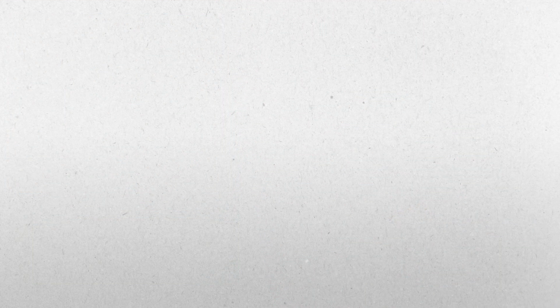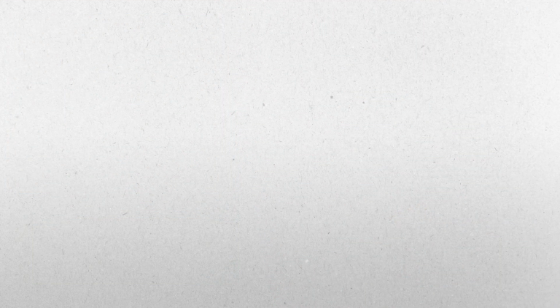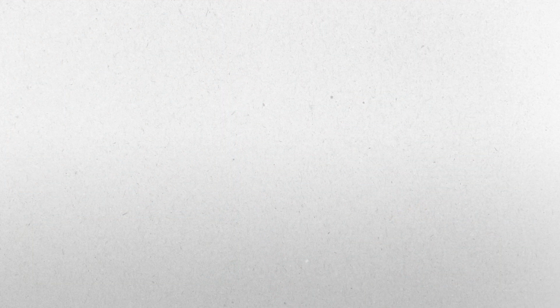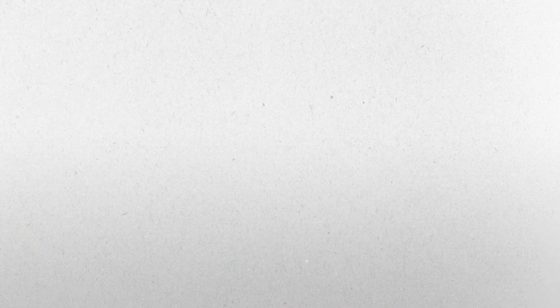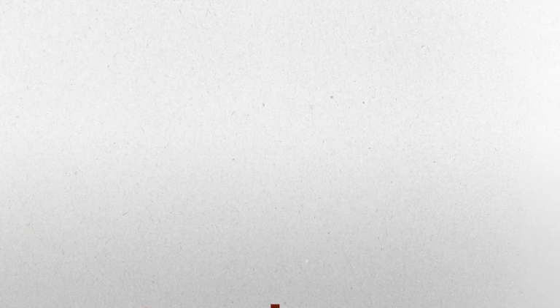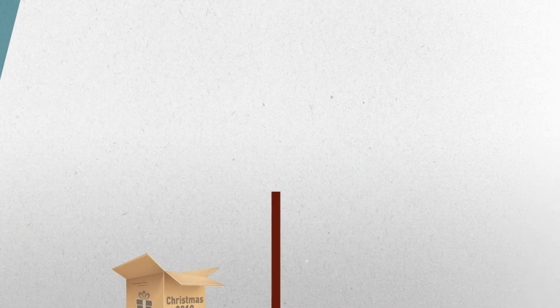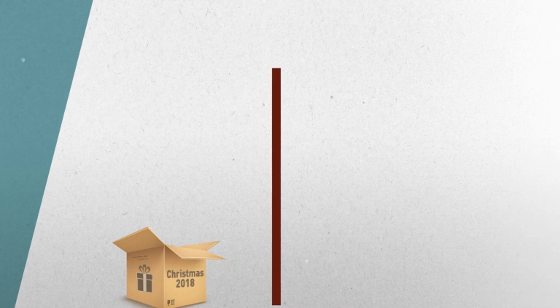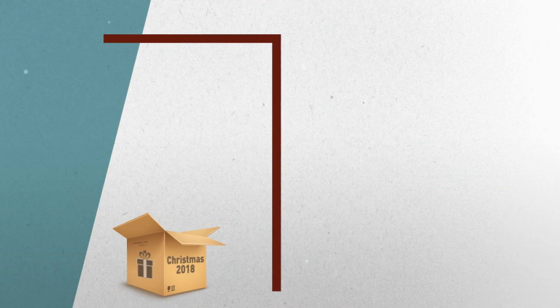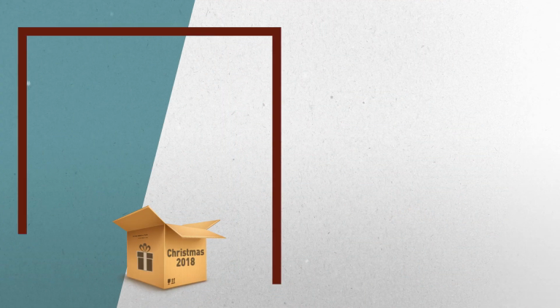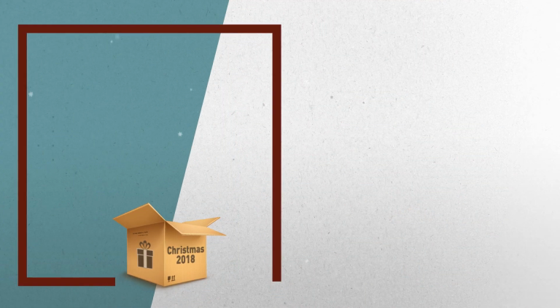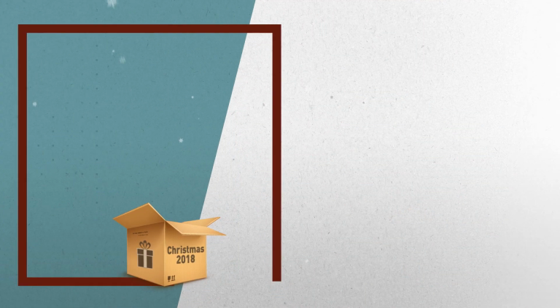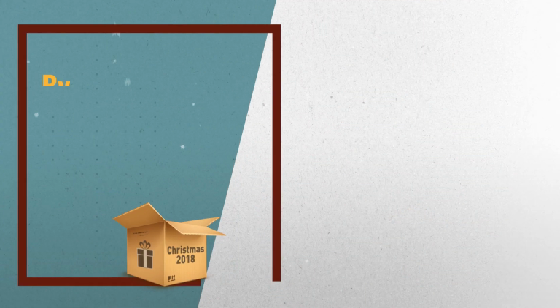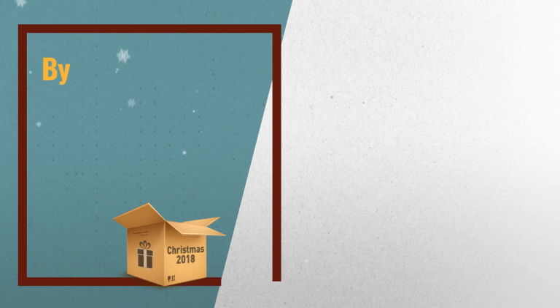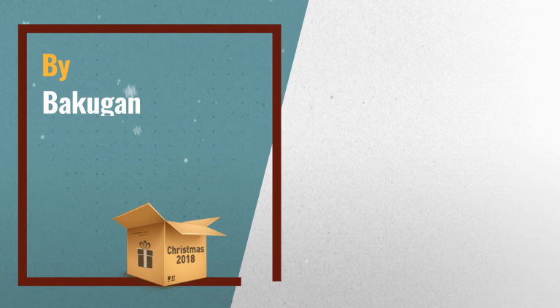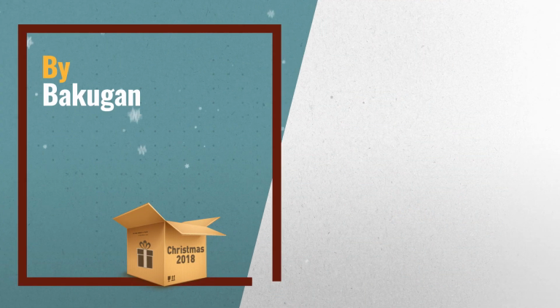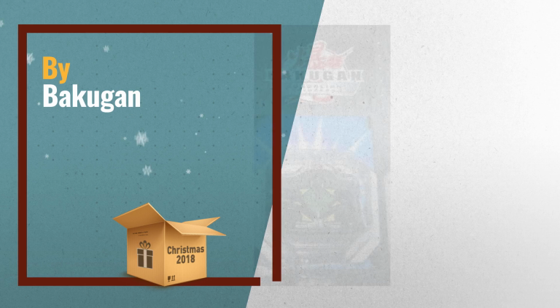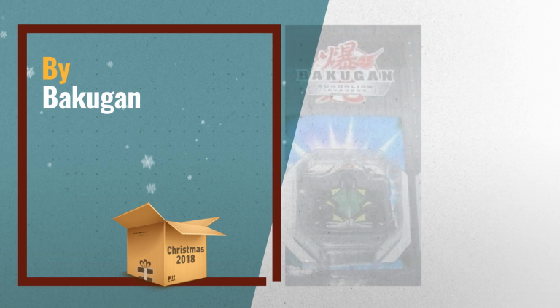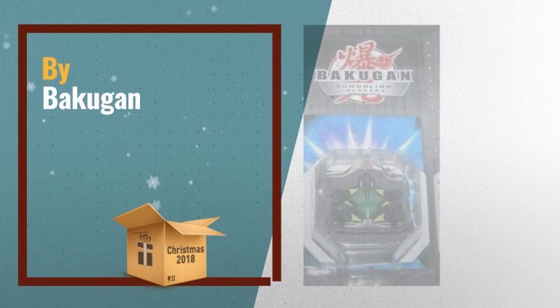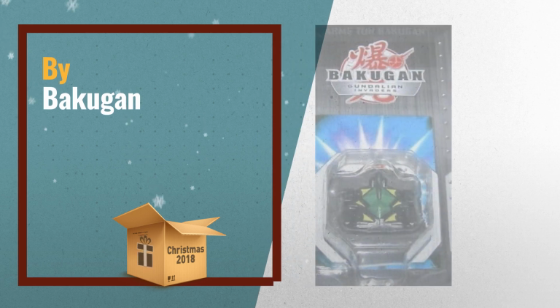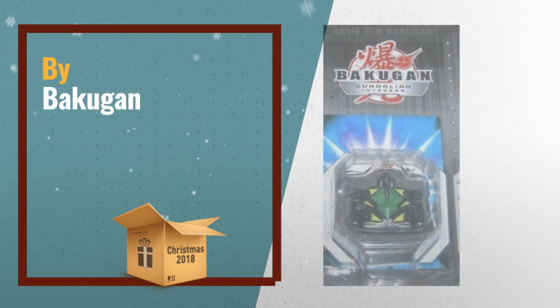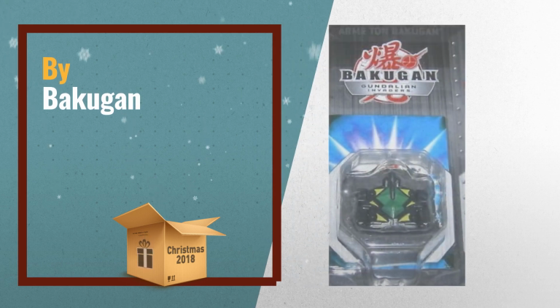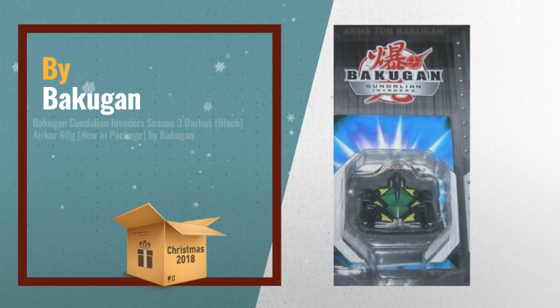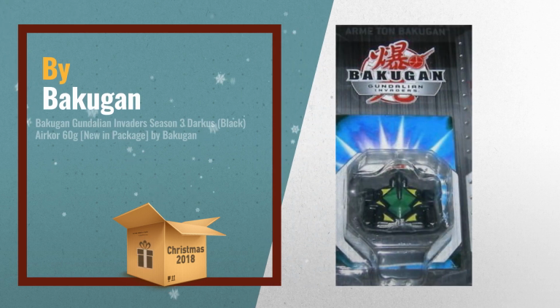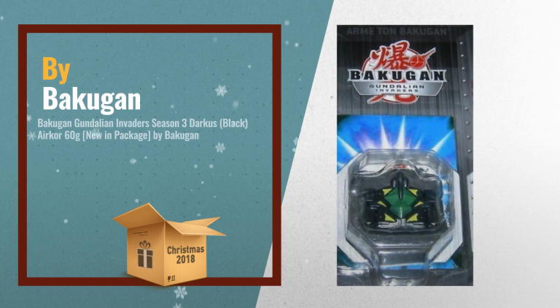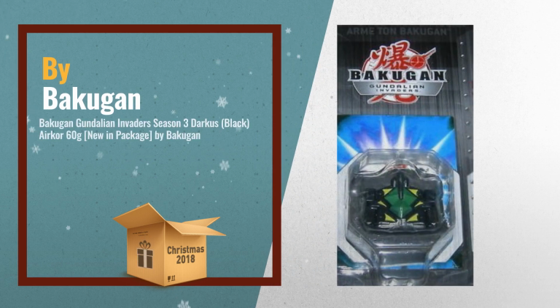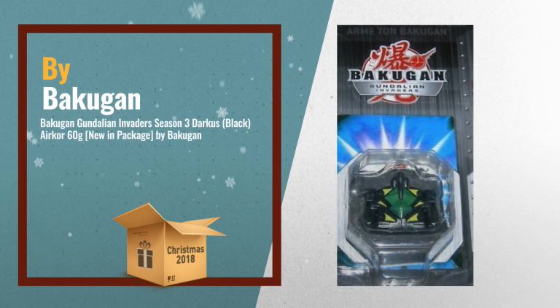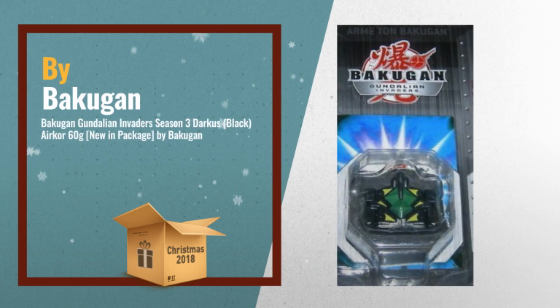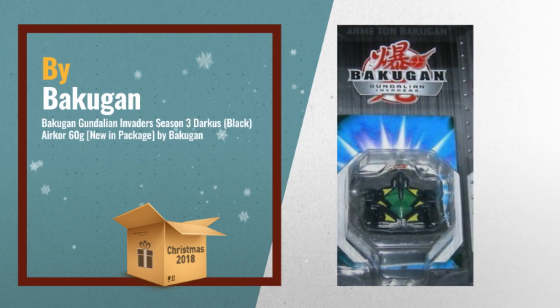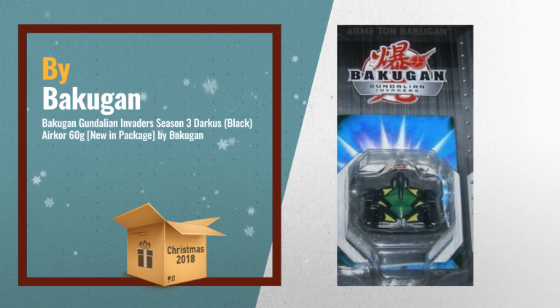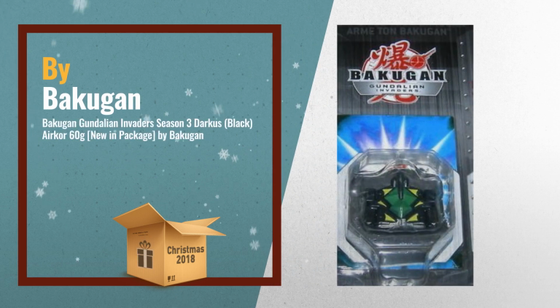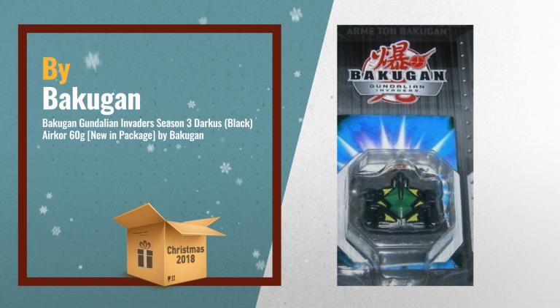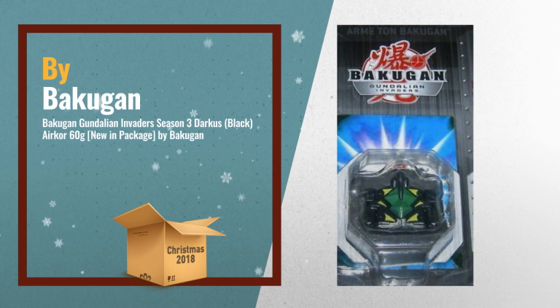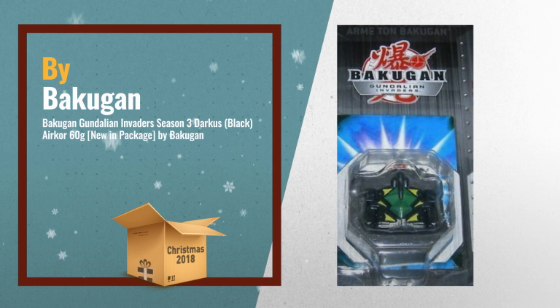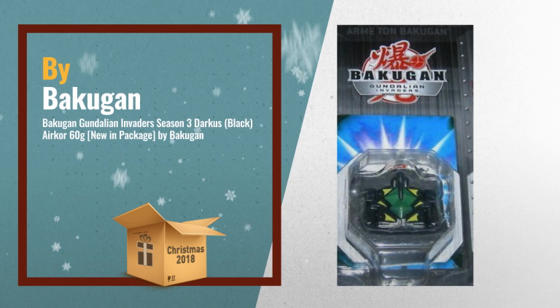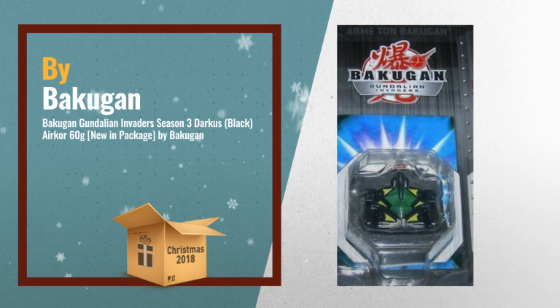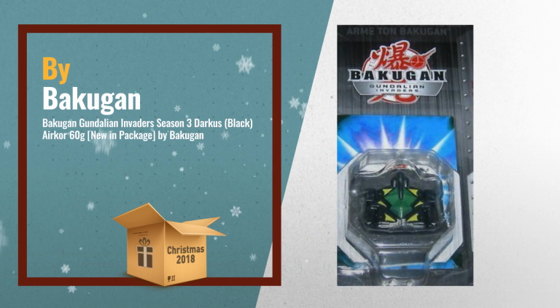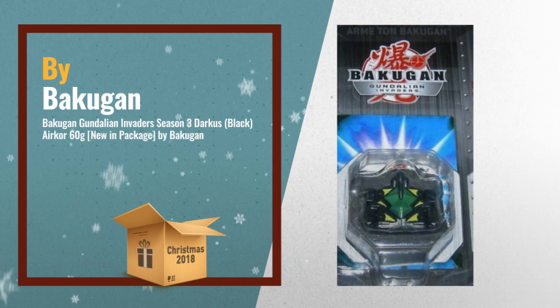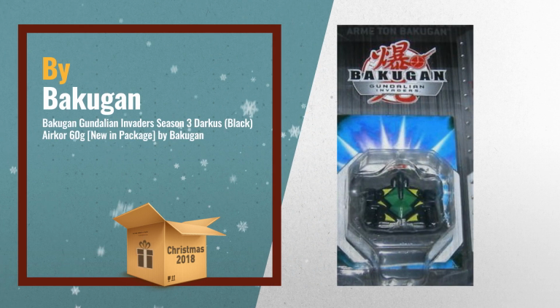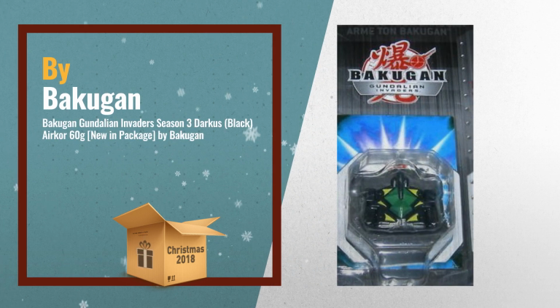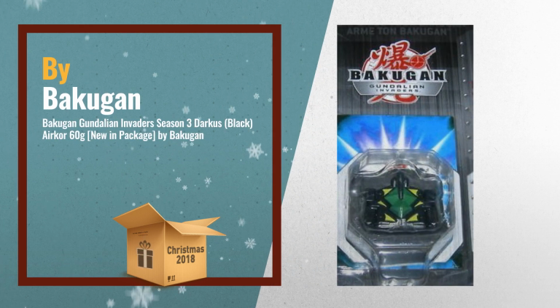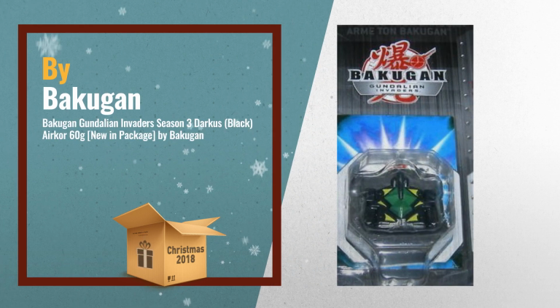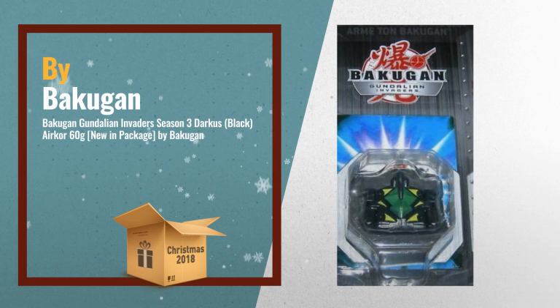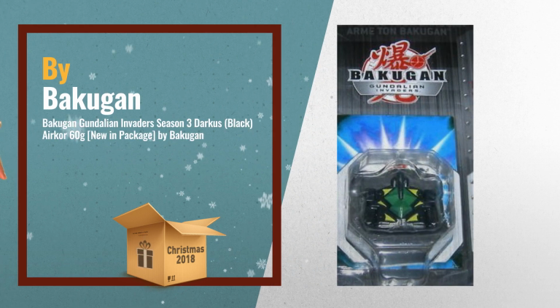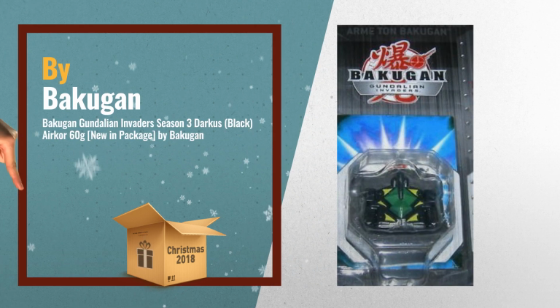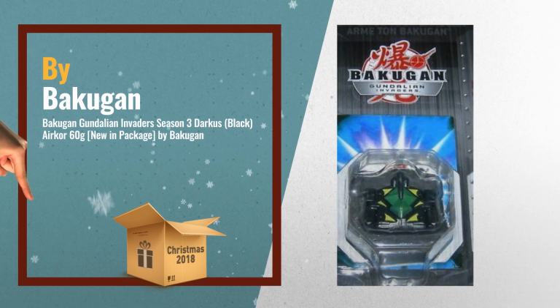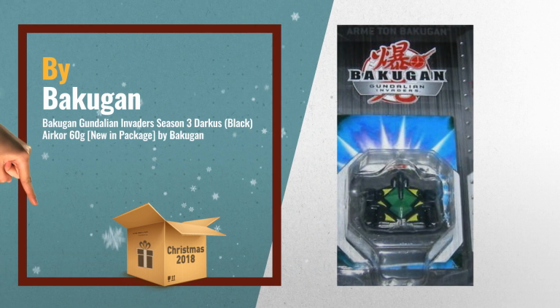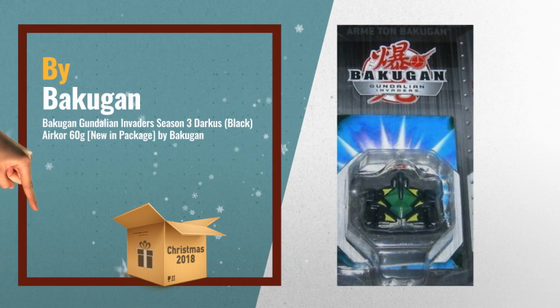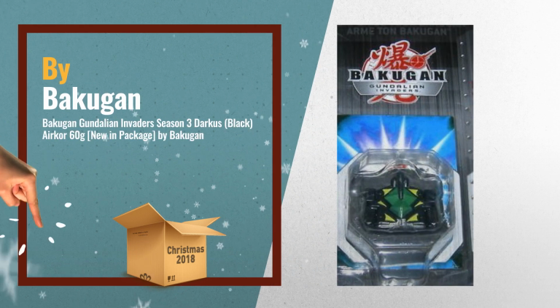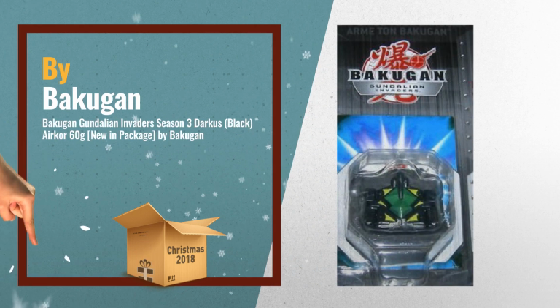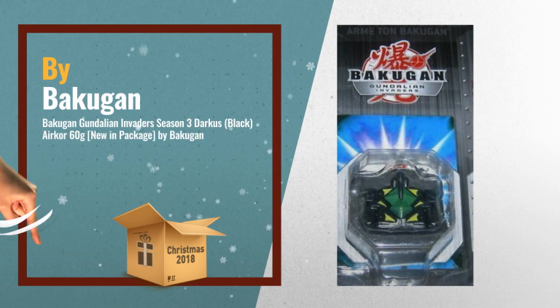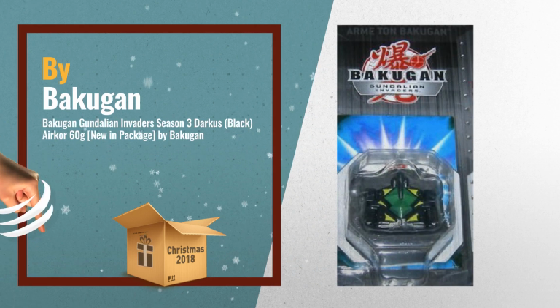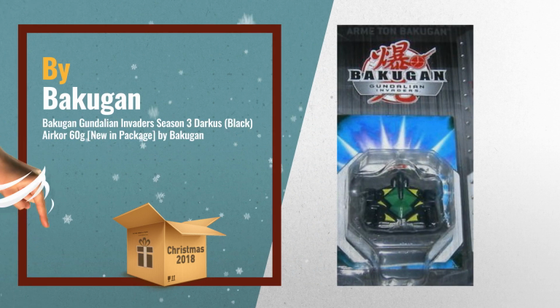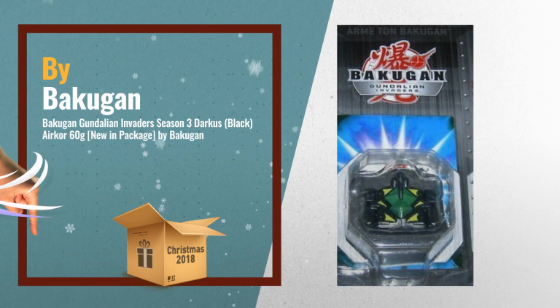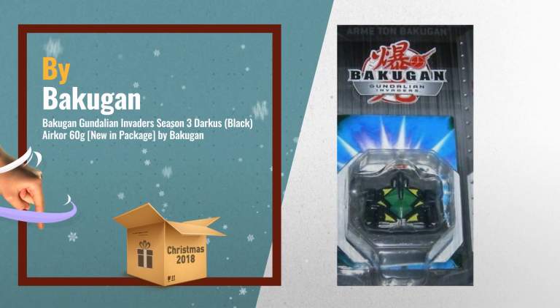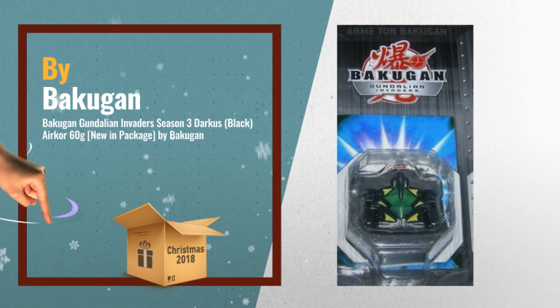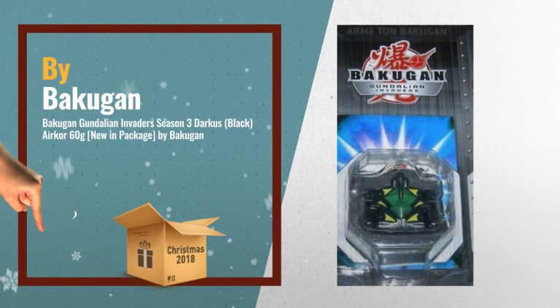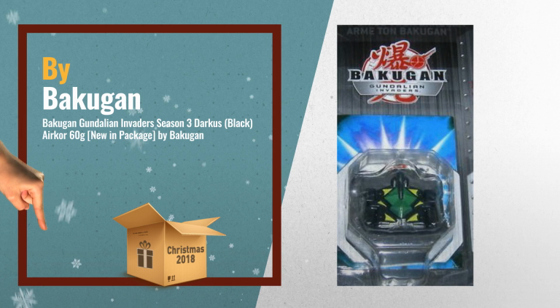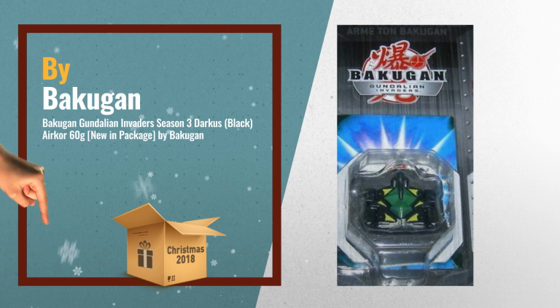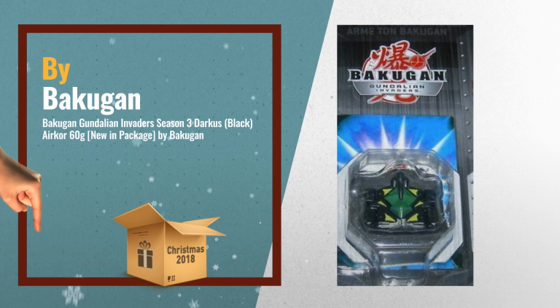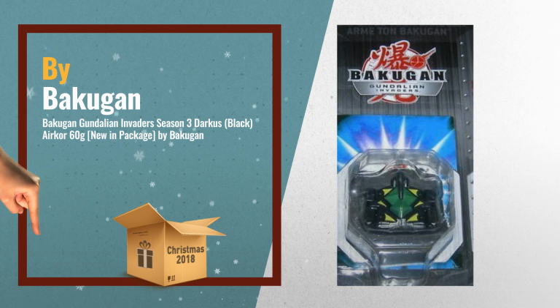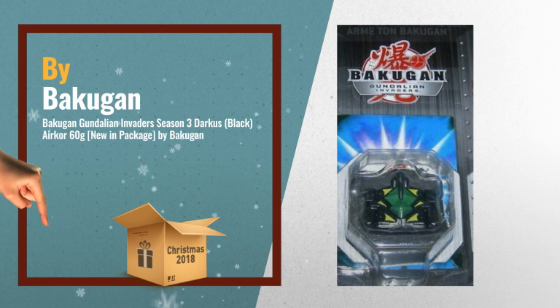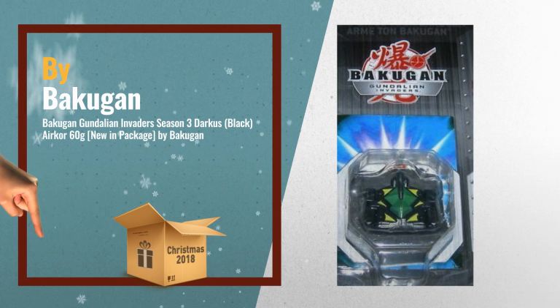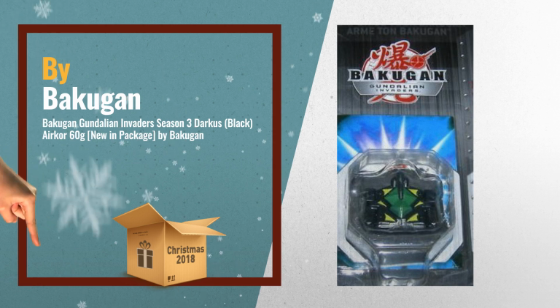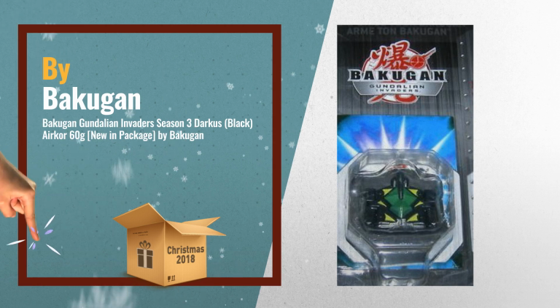Number 3: Bakugan Gandalion Invaders Season 3. Darkest Black Aircore 60g, new in package.